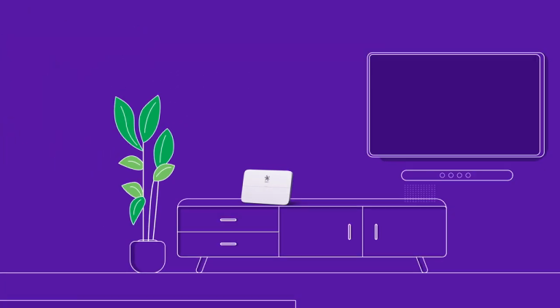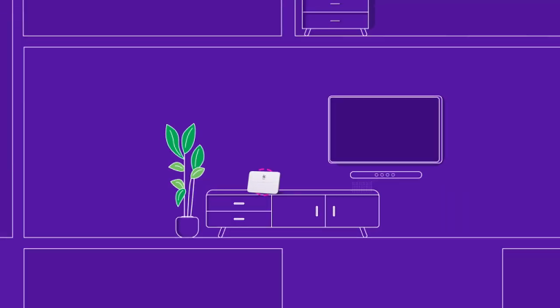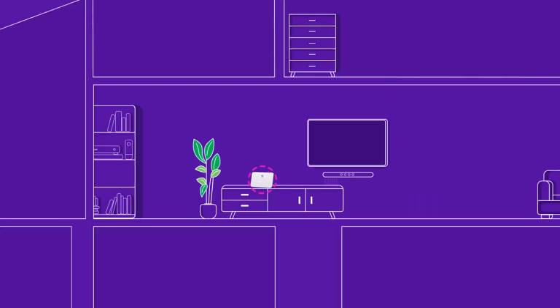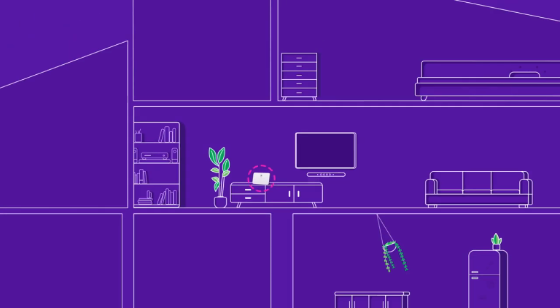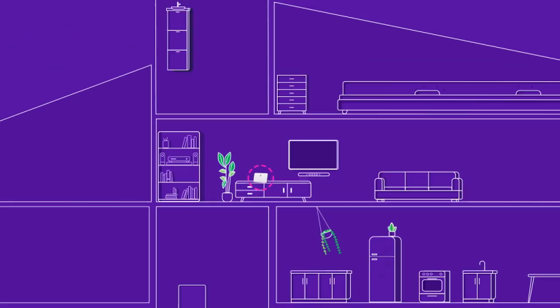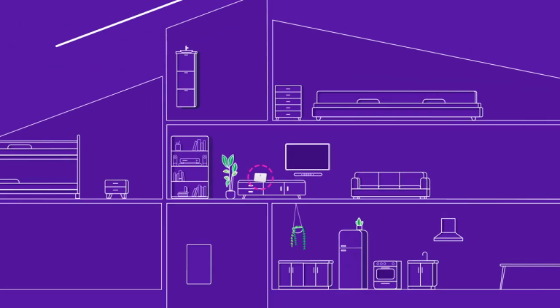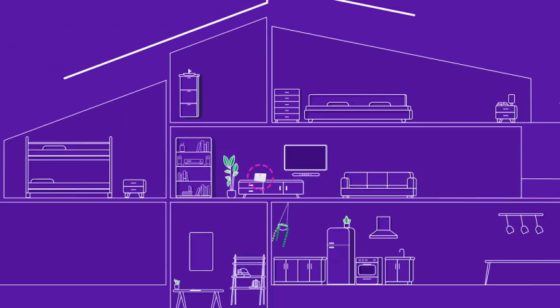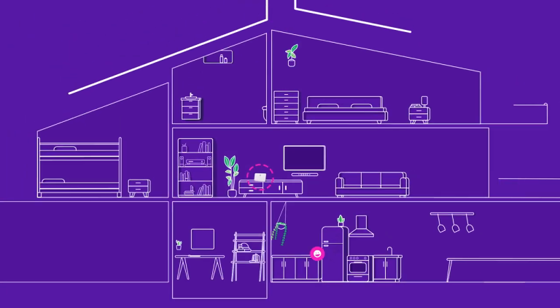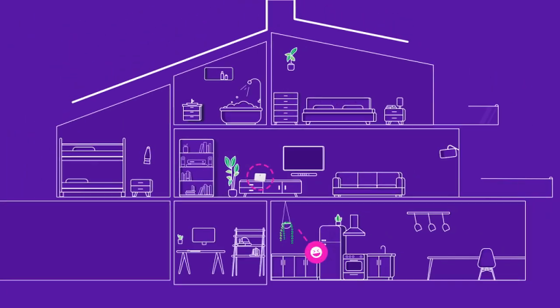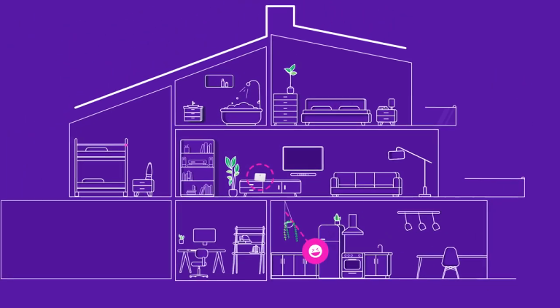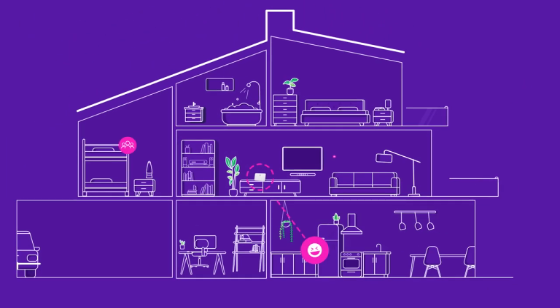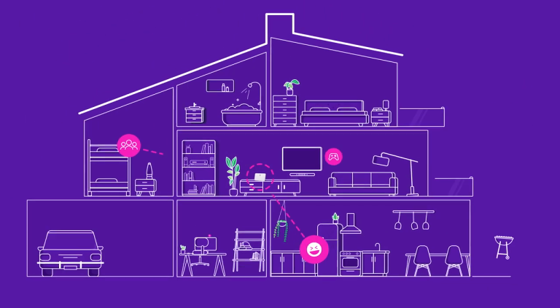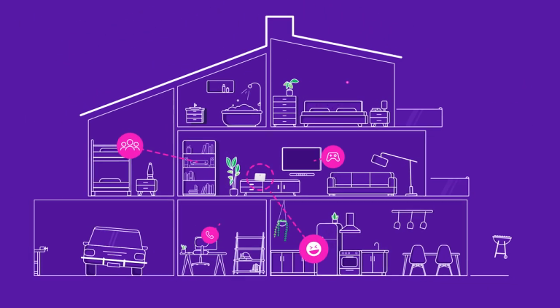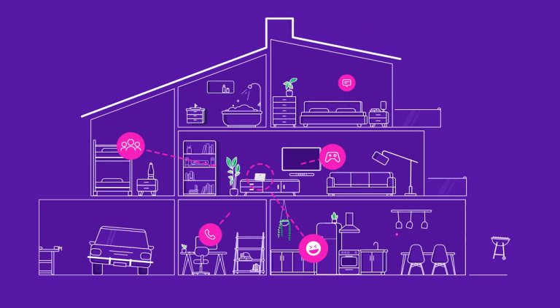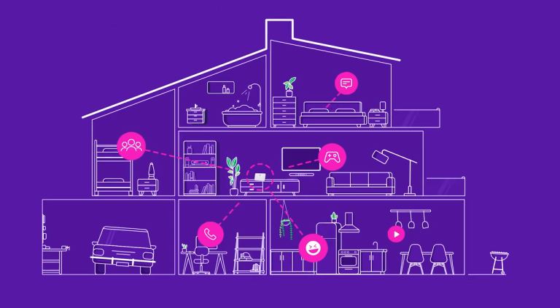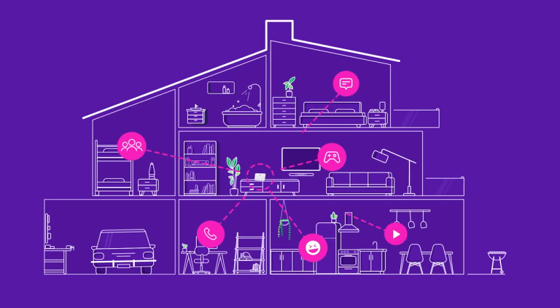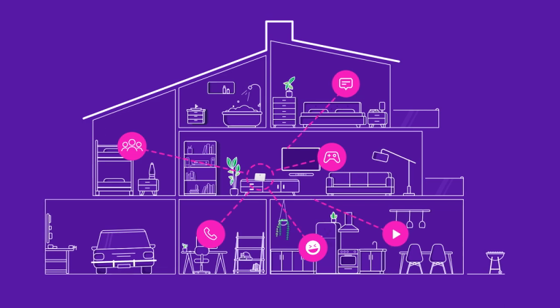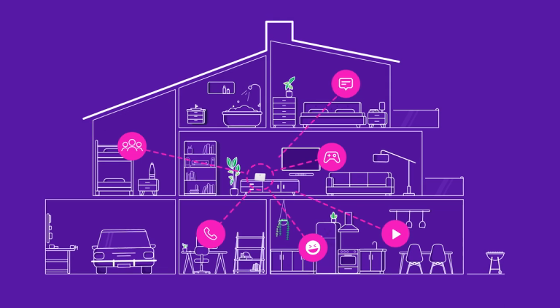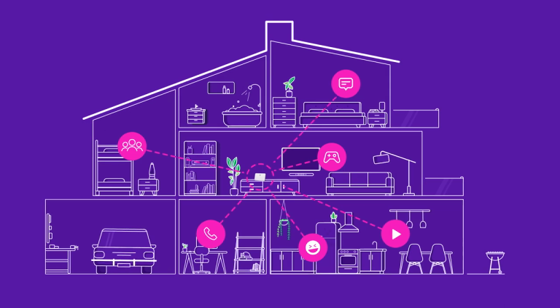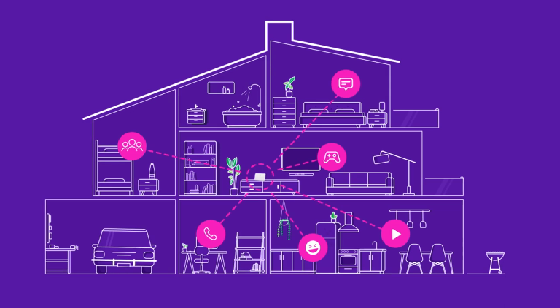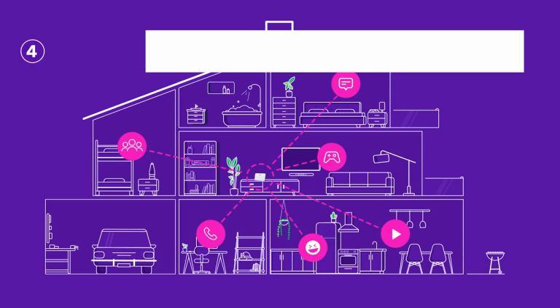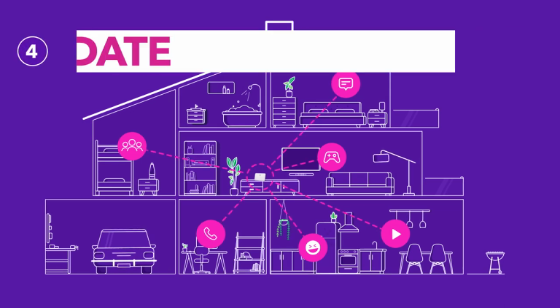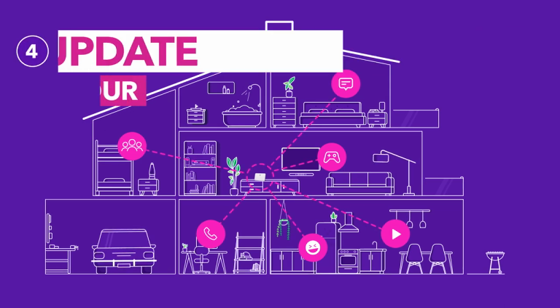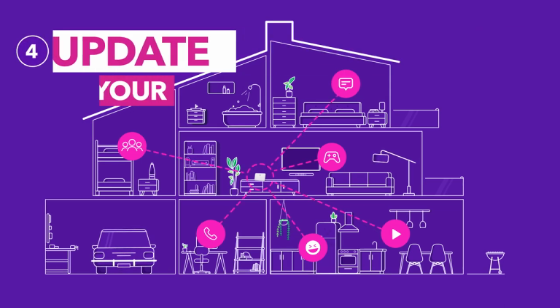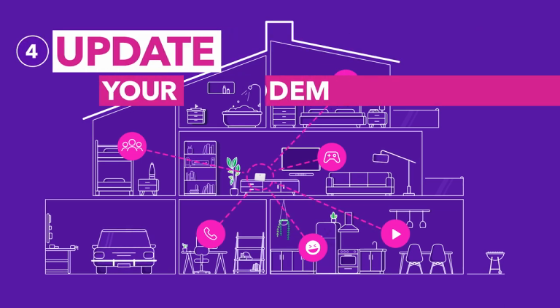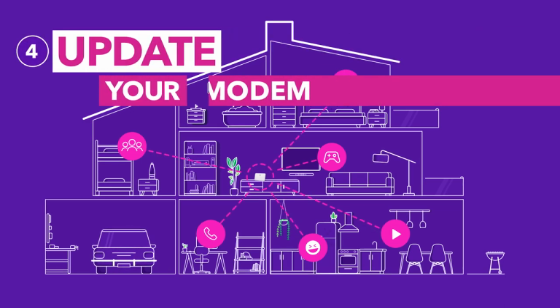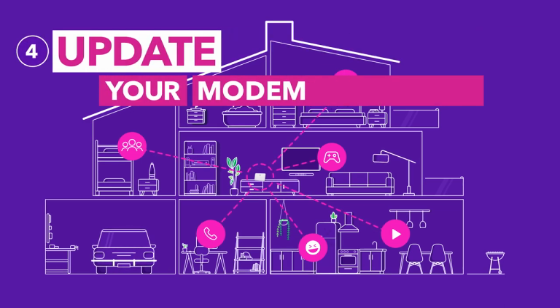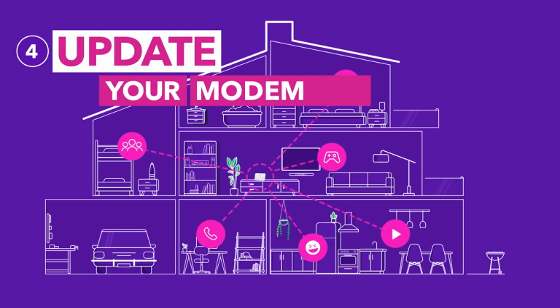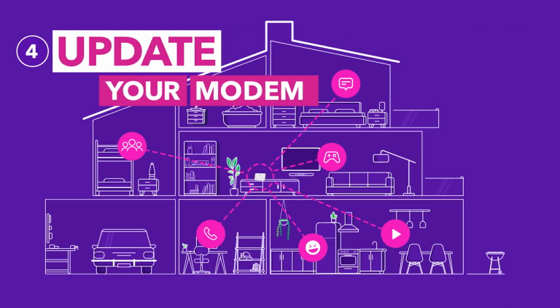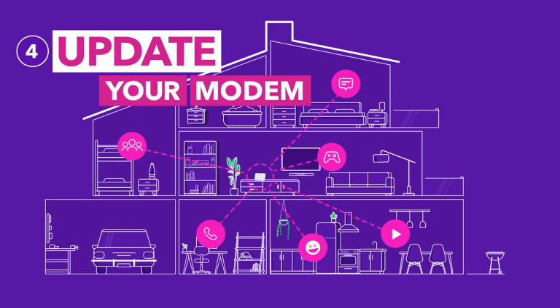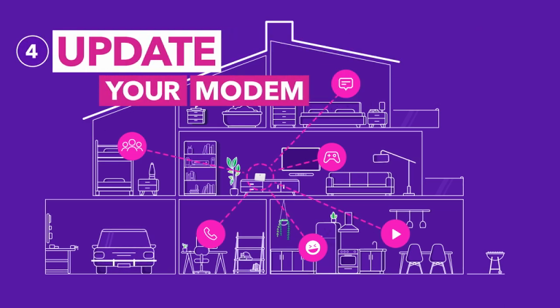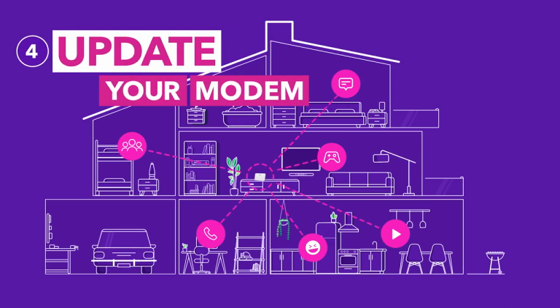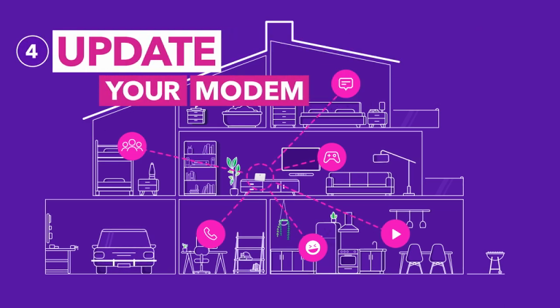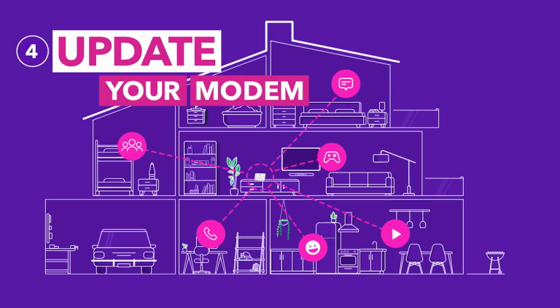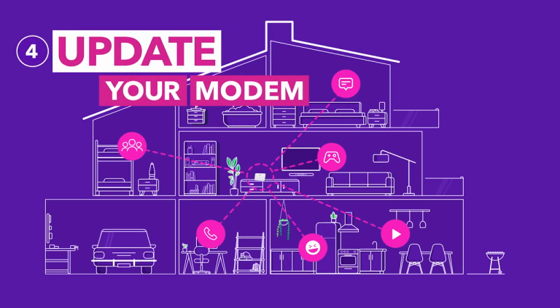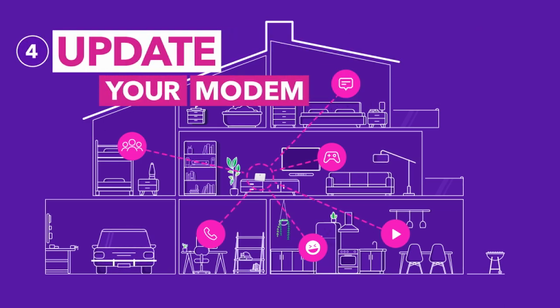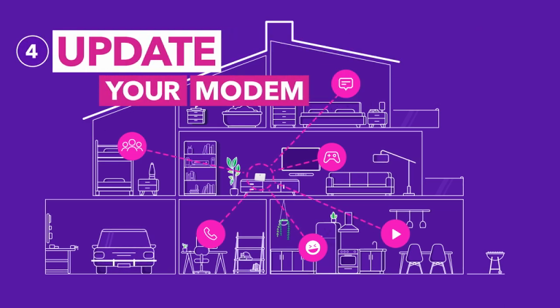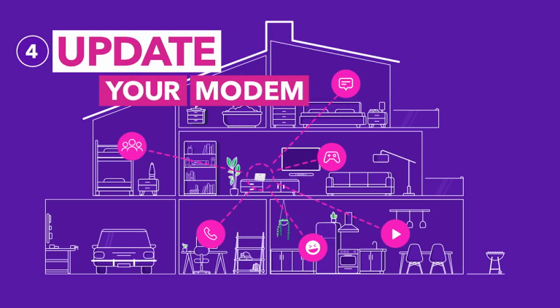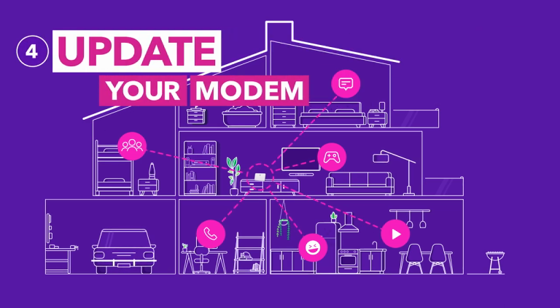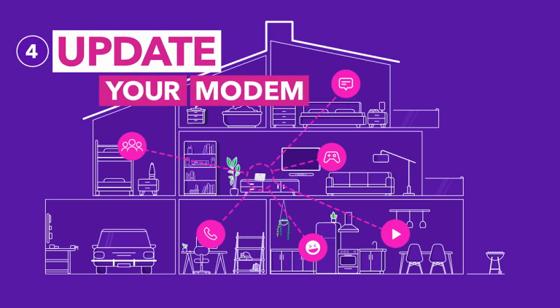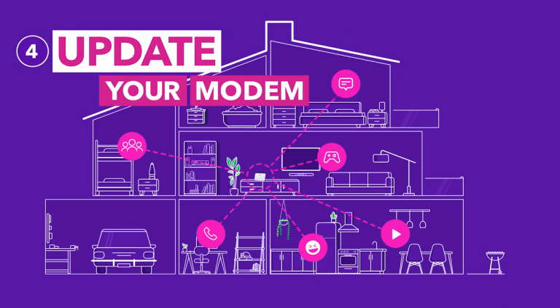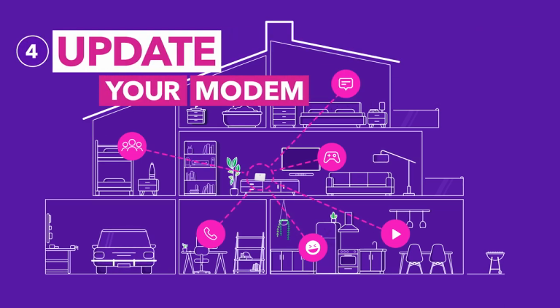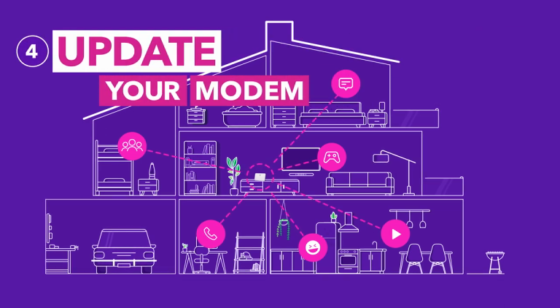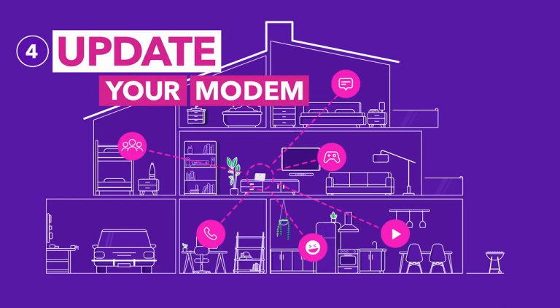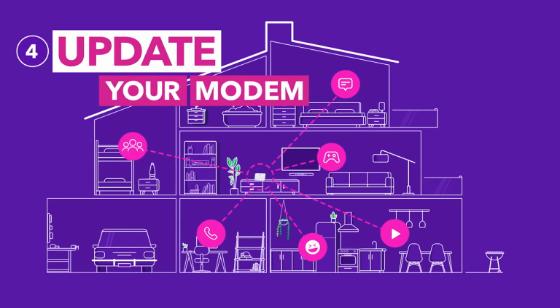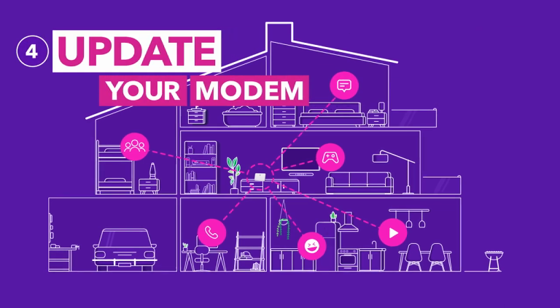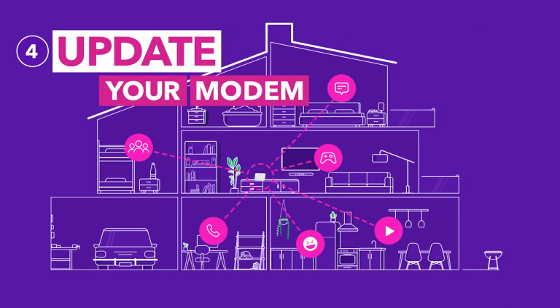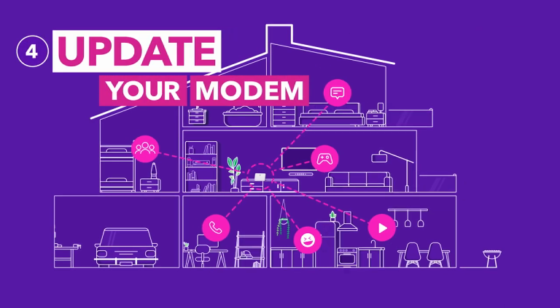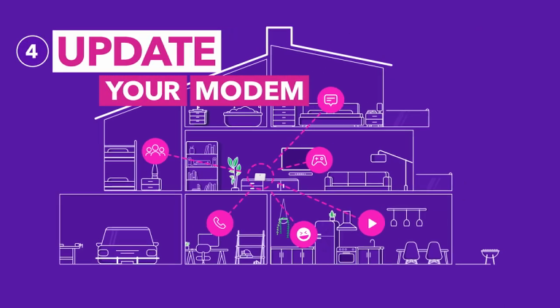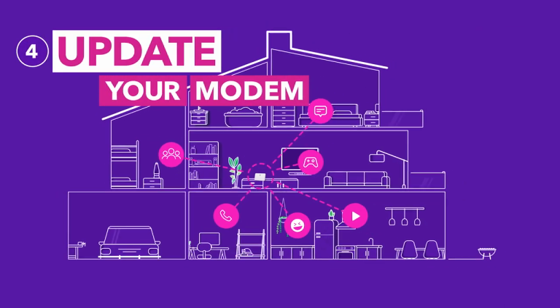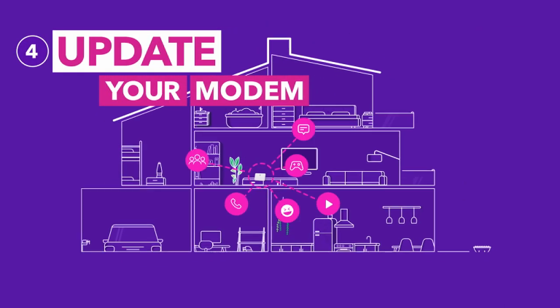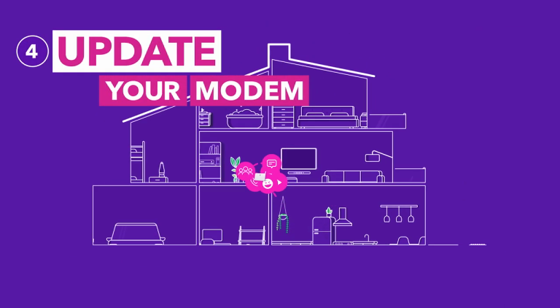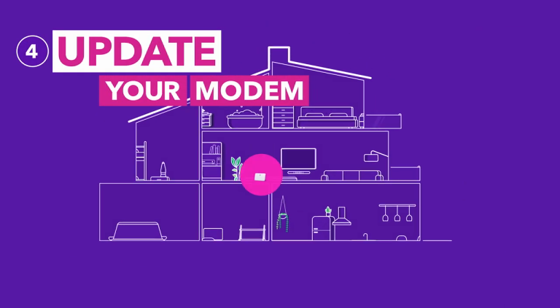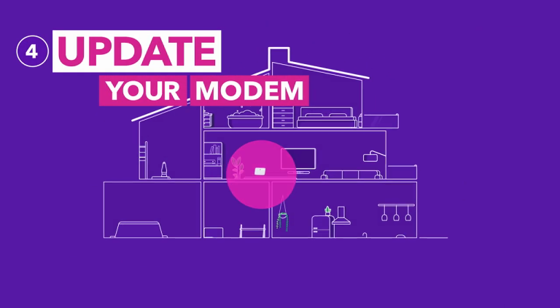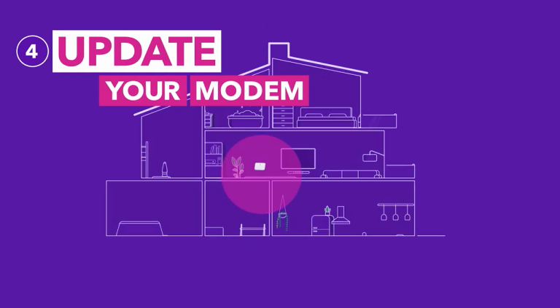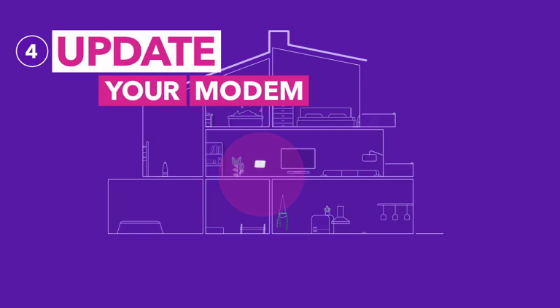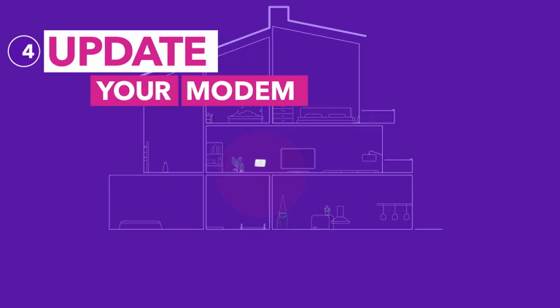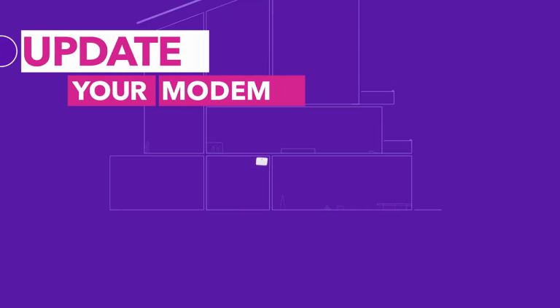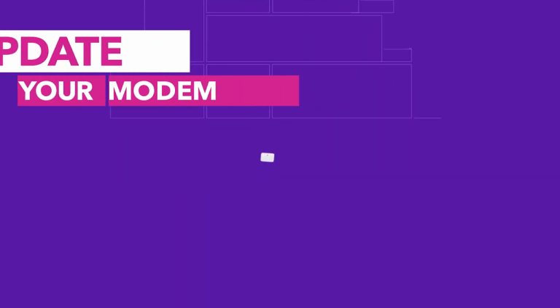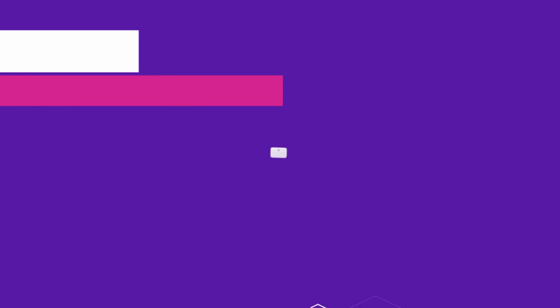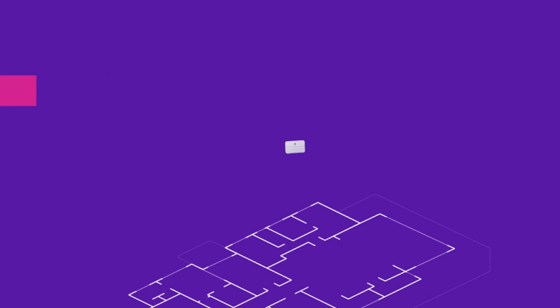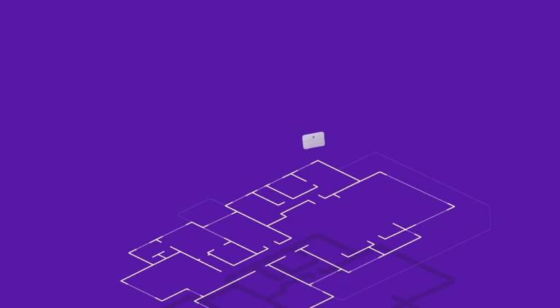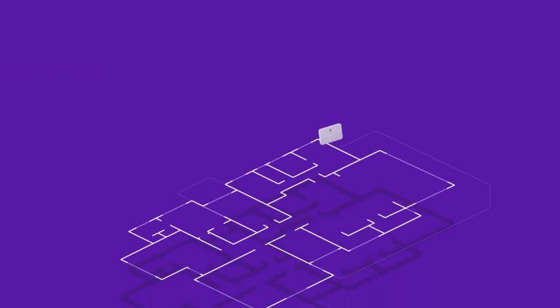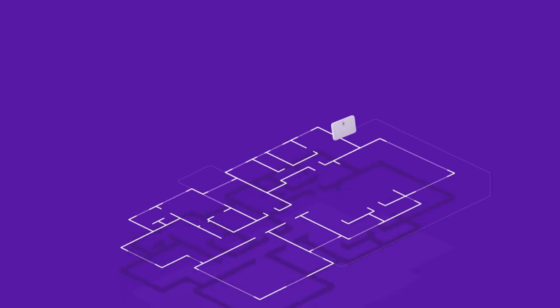Got a lot of people plugged in? You may need a more powerful modem, especially if it's older or you've changed broadband plans since you got it.